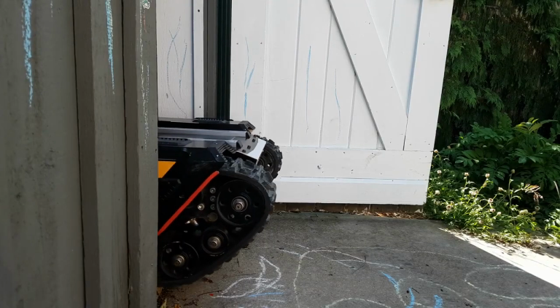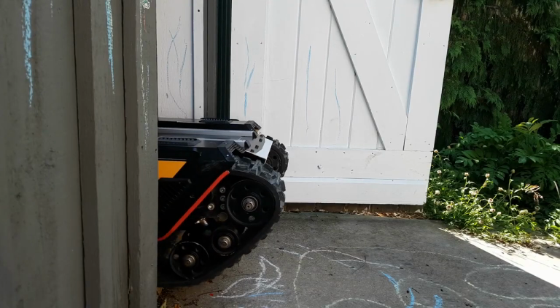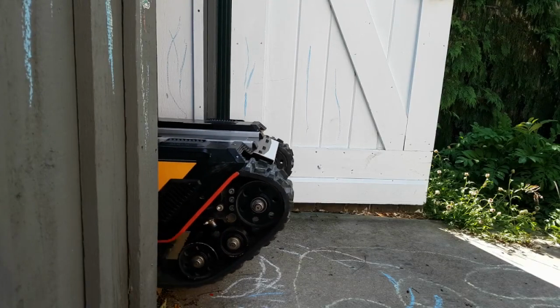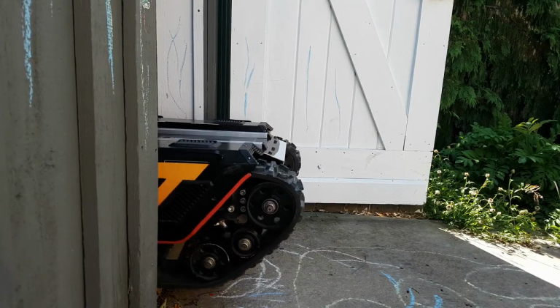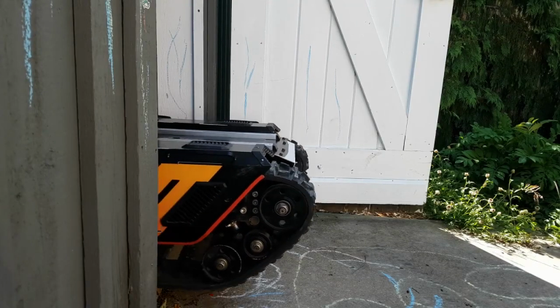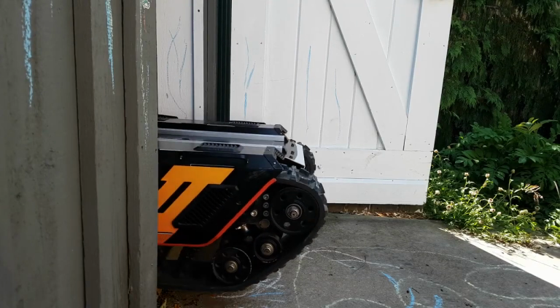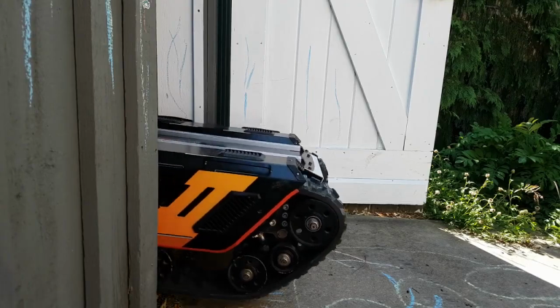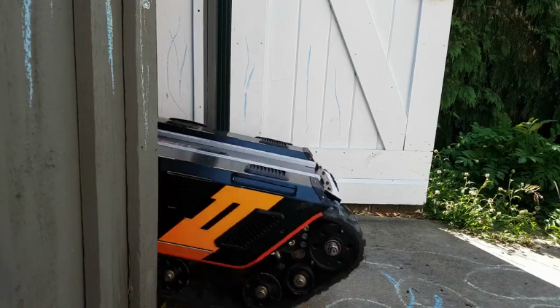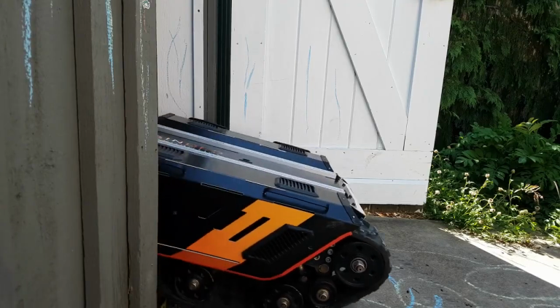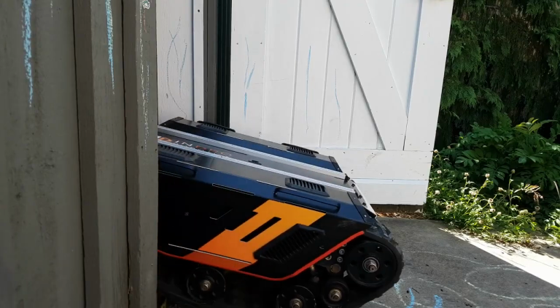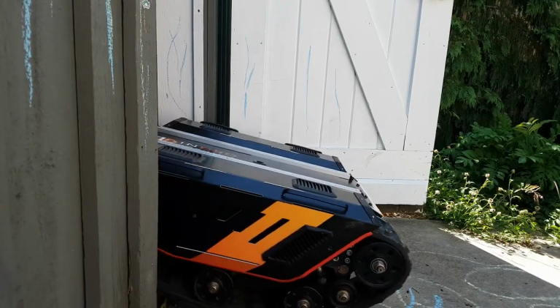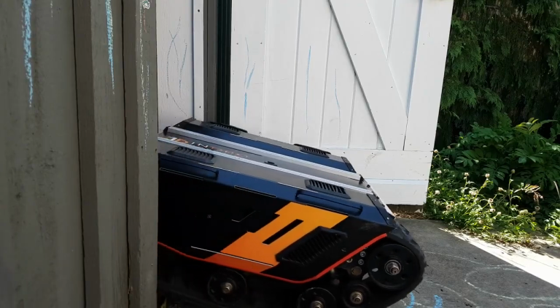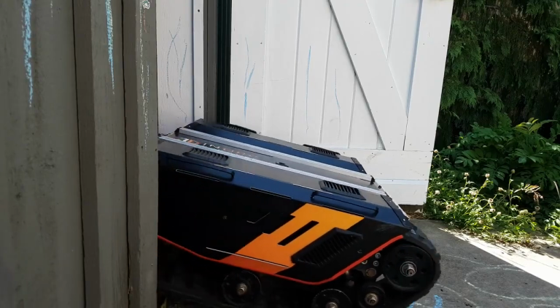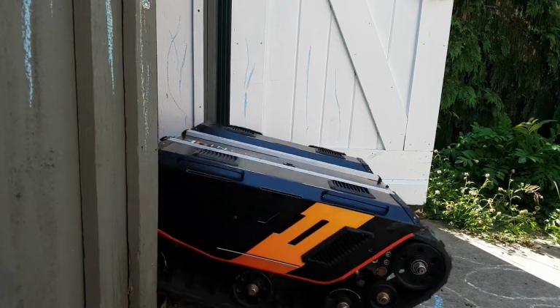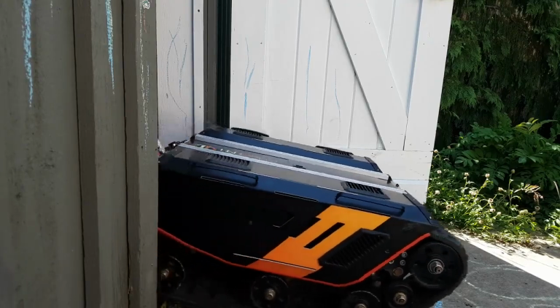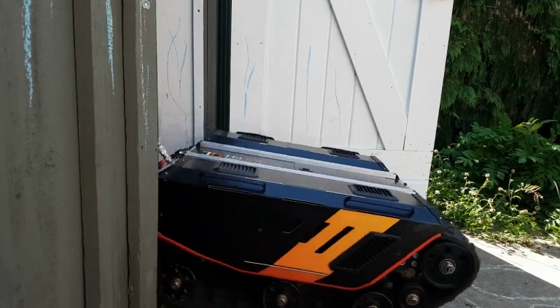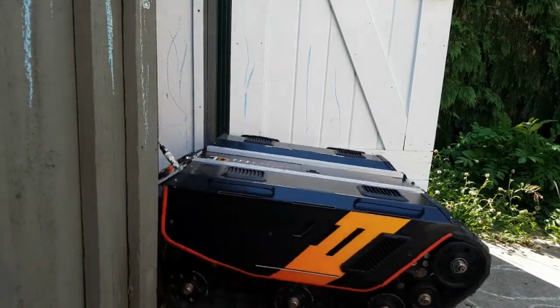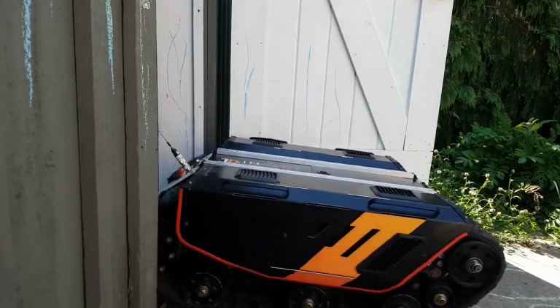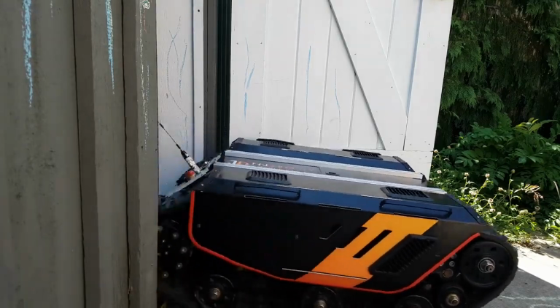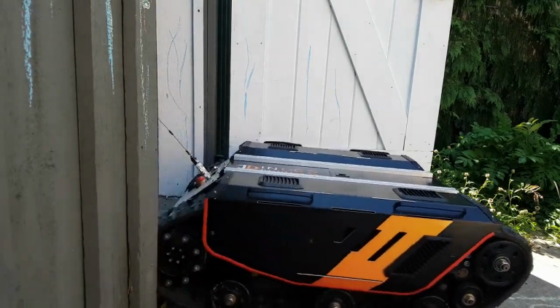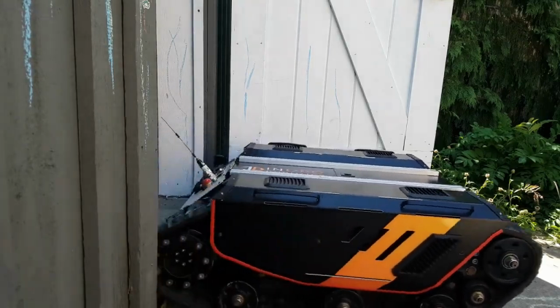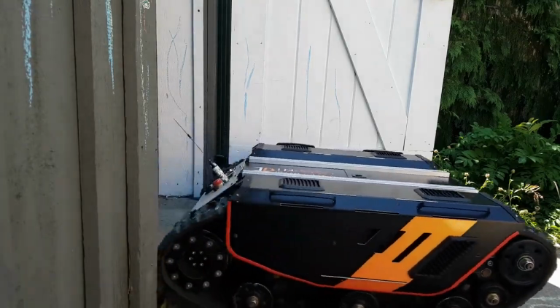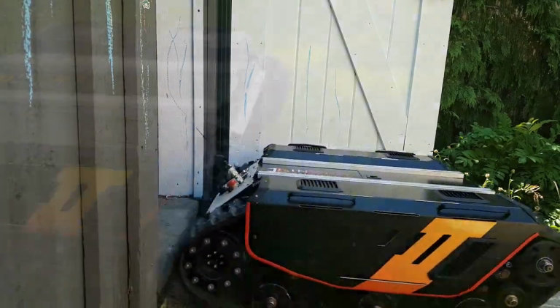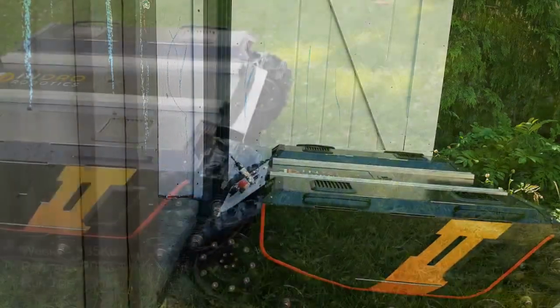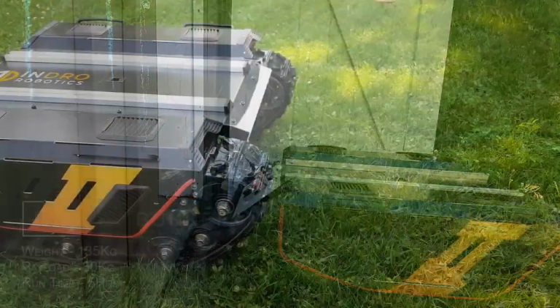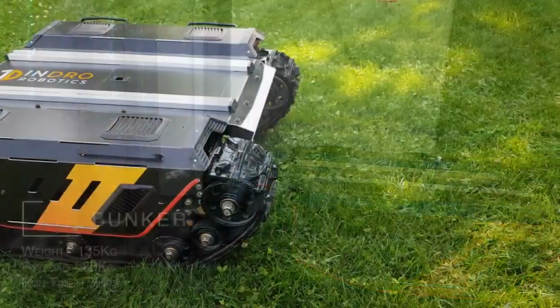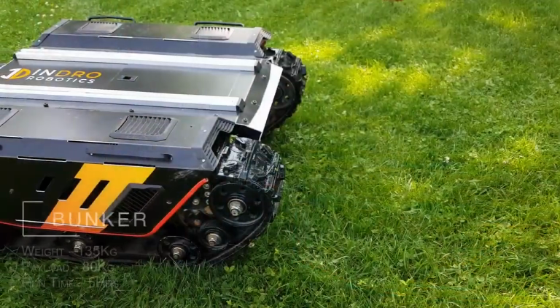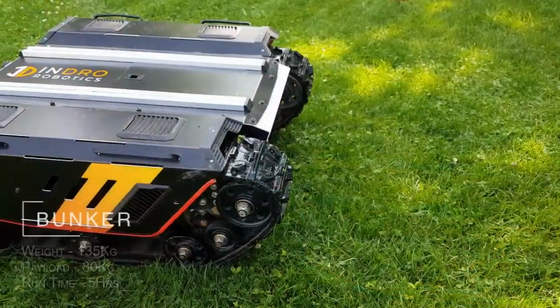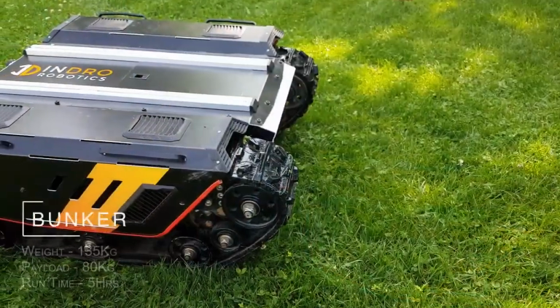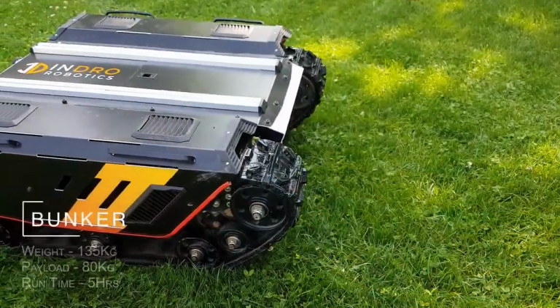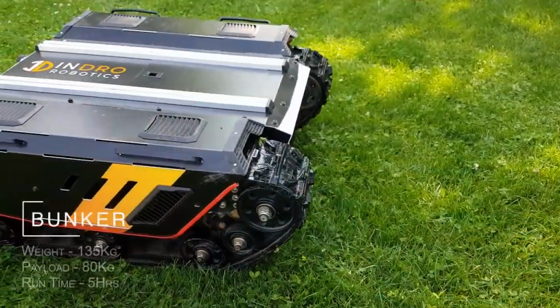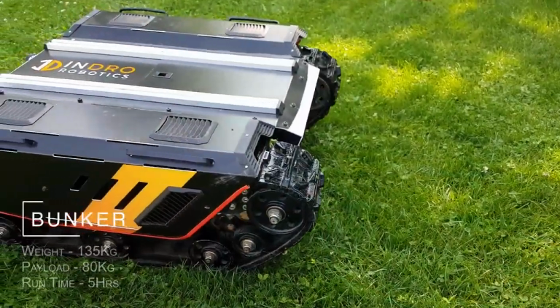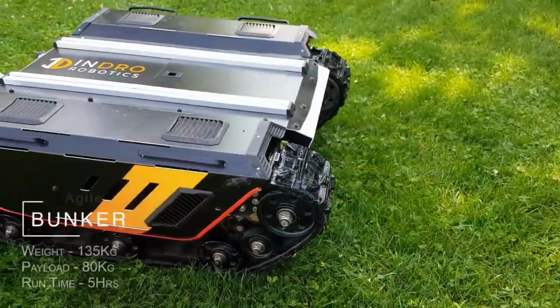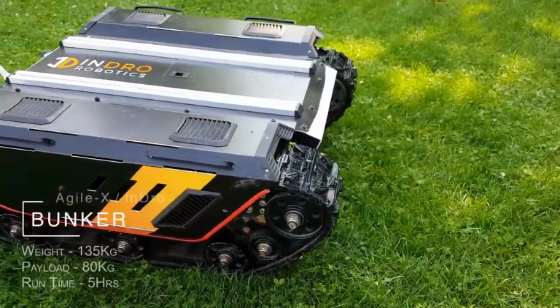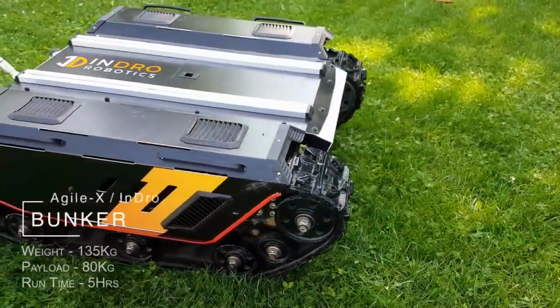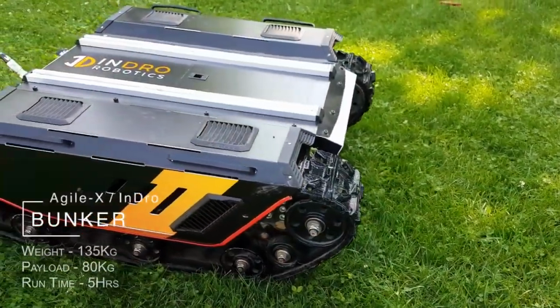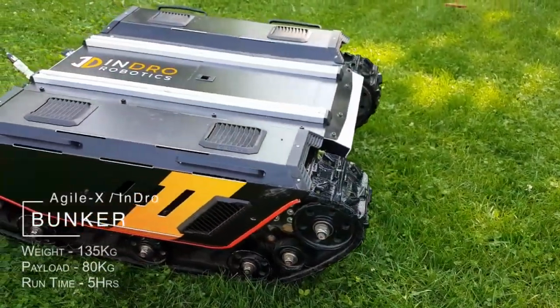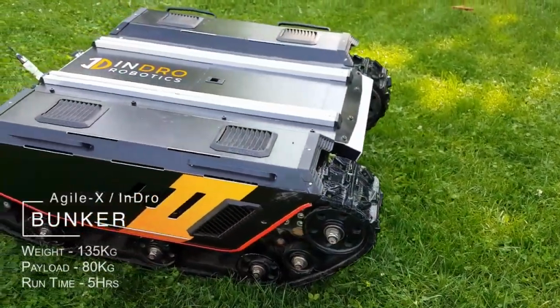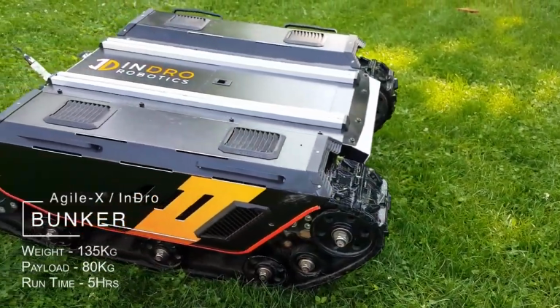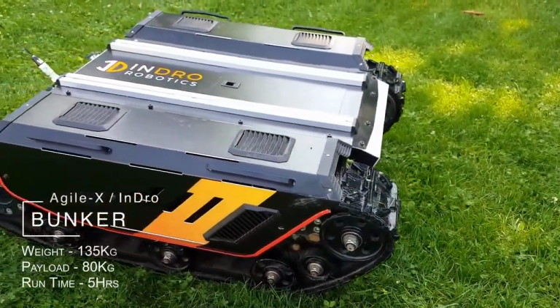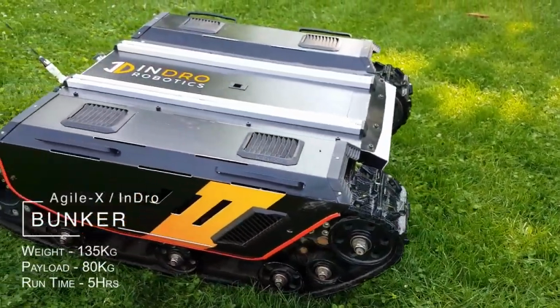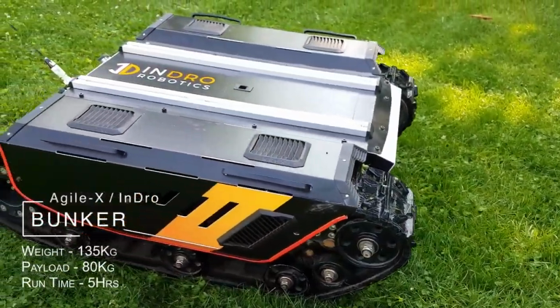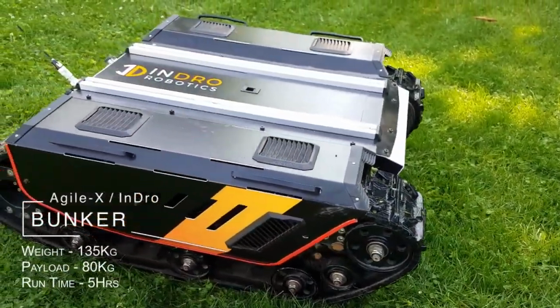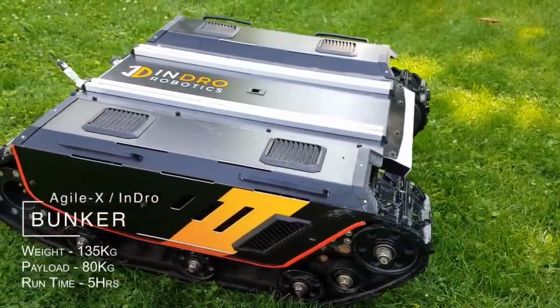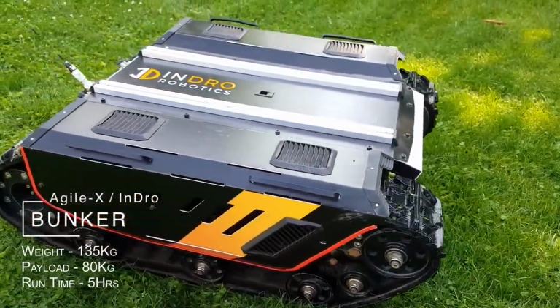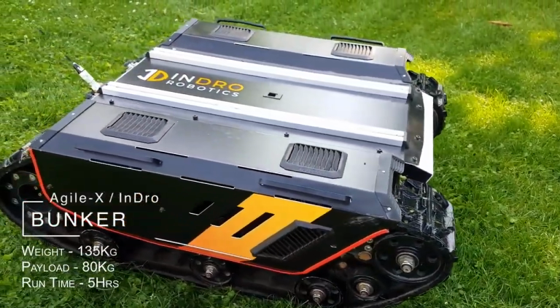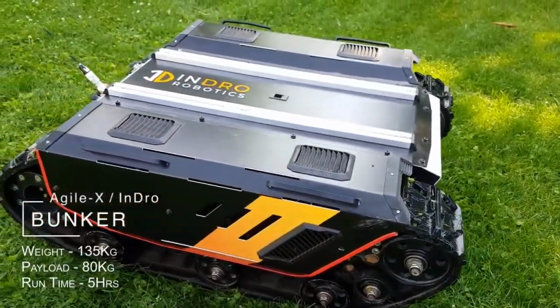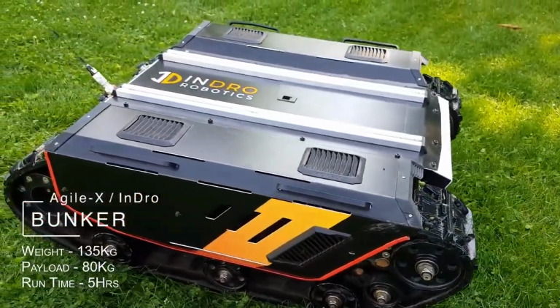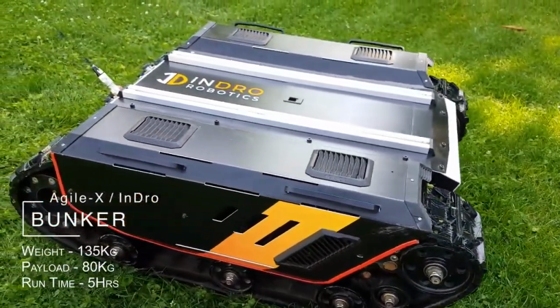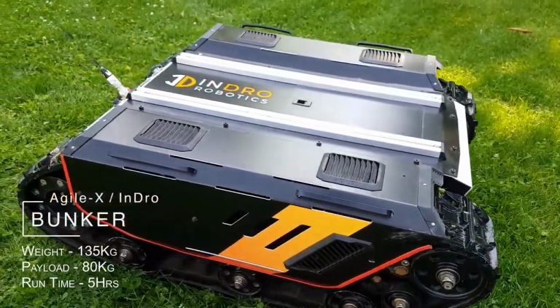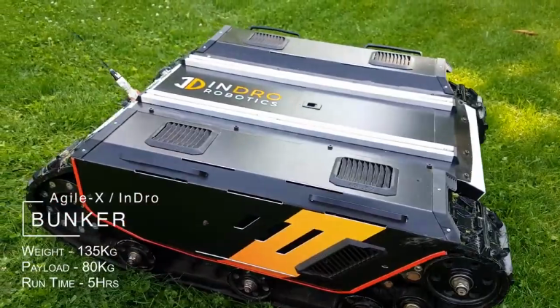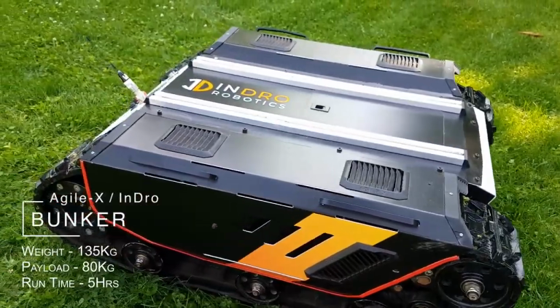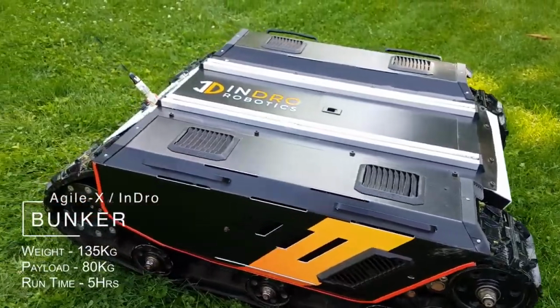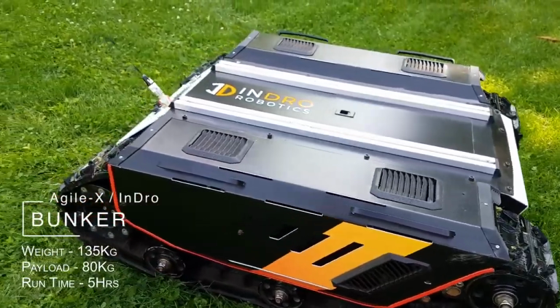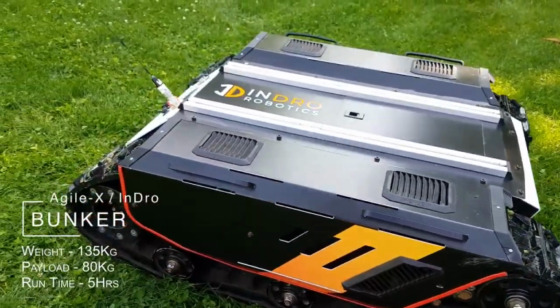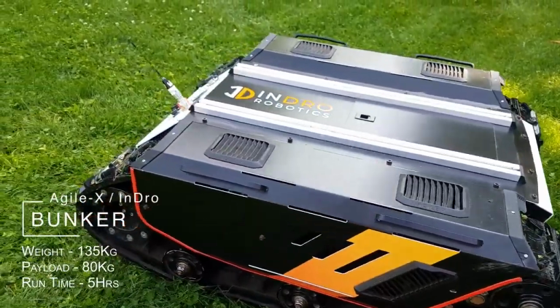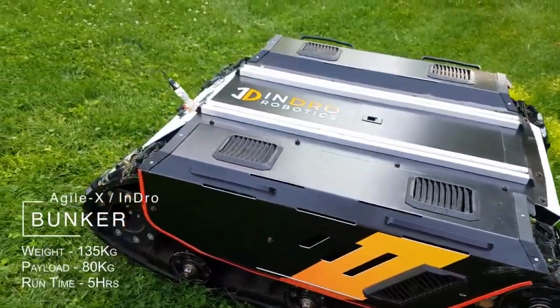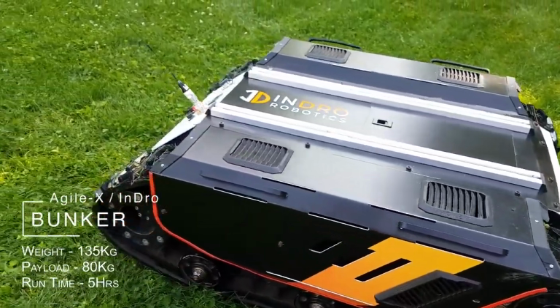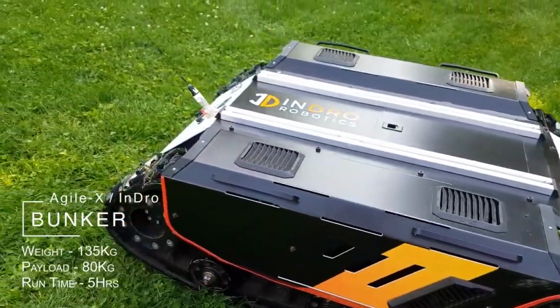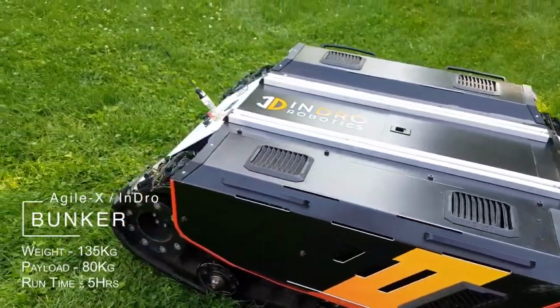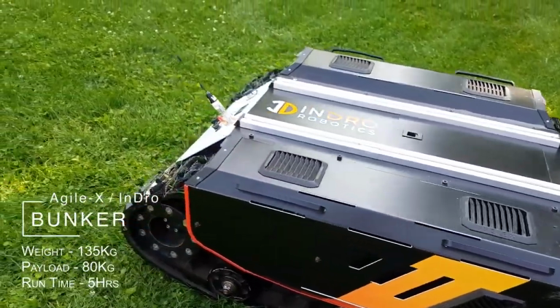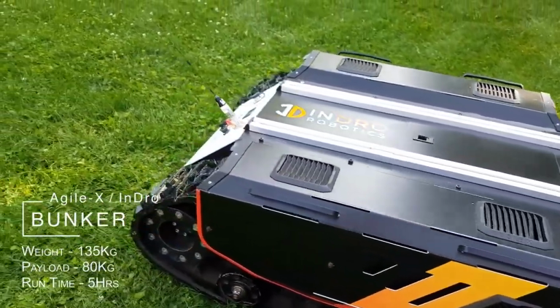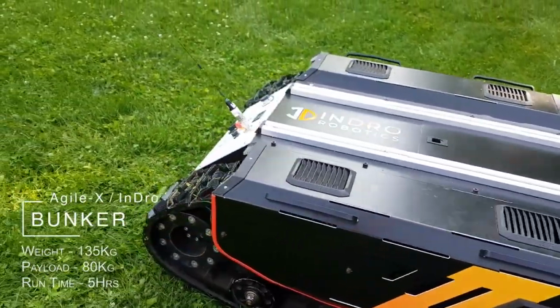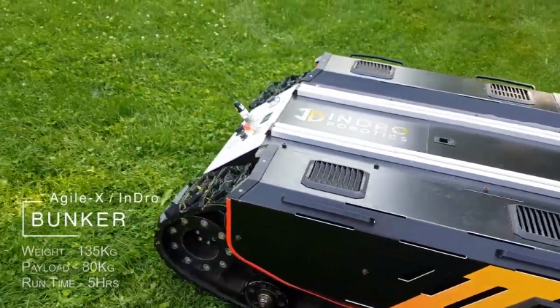The mobile platform for this is a Bunker from Agile X Robotics. It's on loan to me from Indro Robotics in Ottawa.